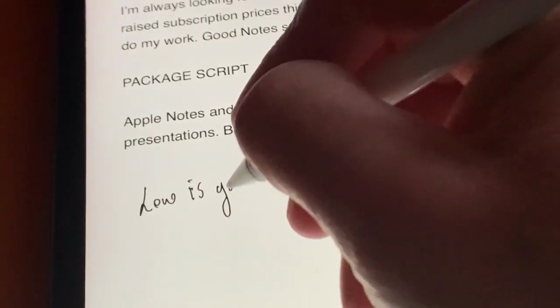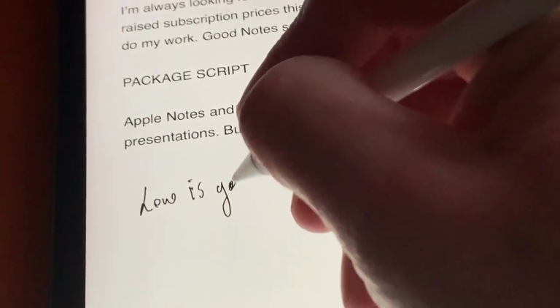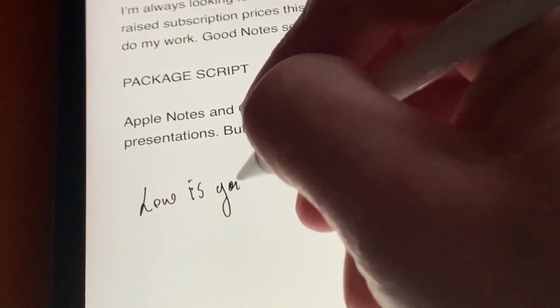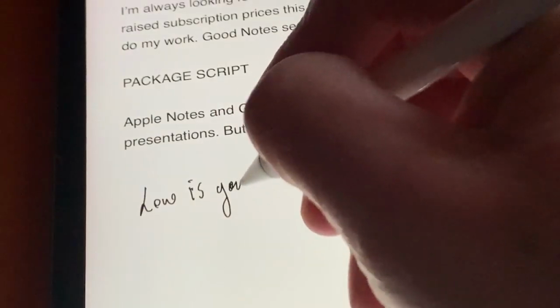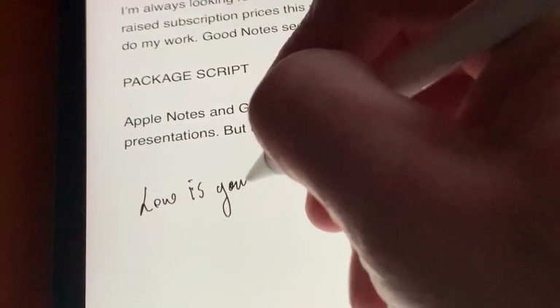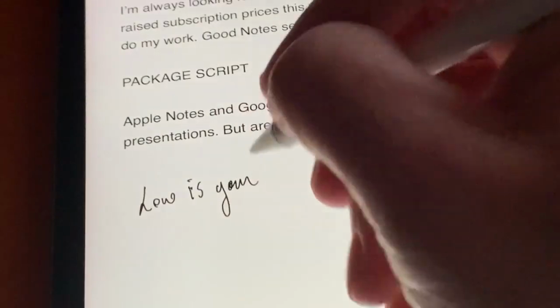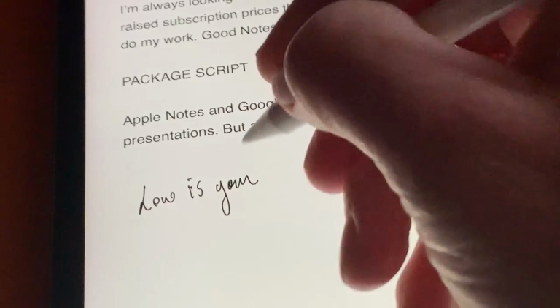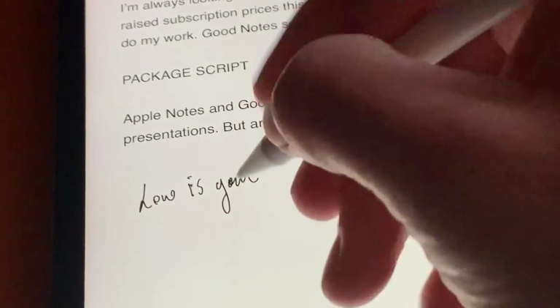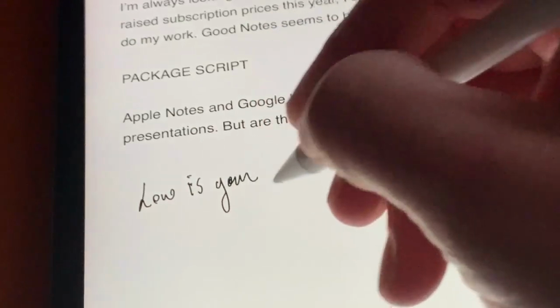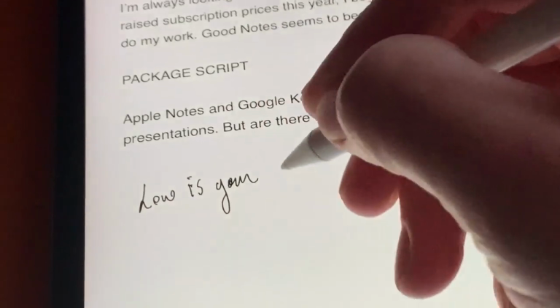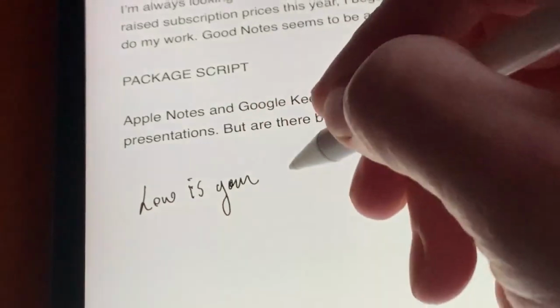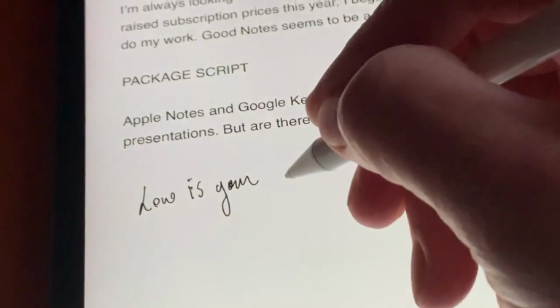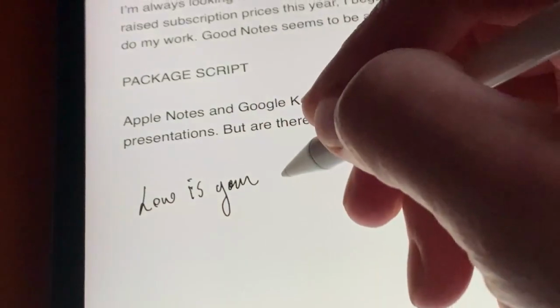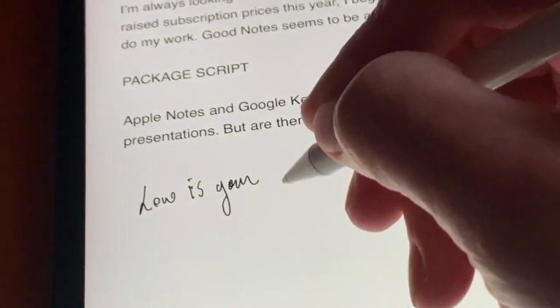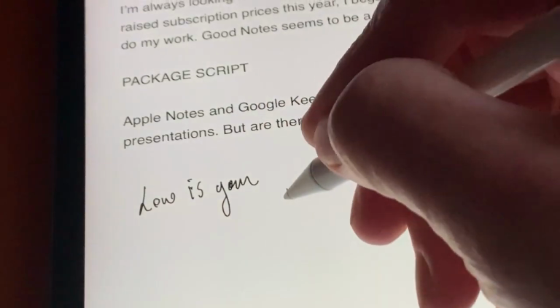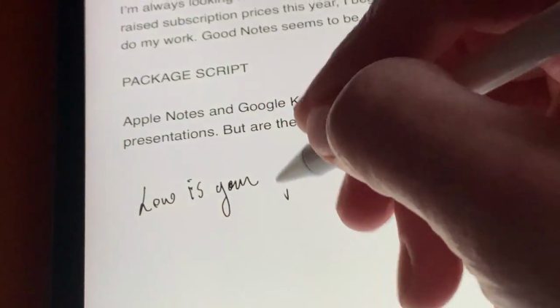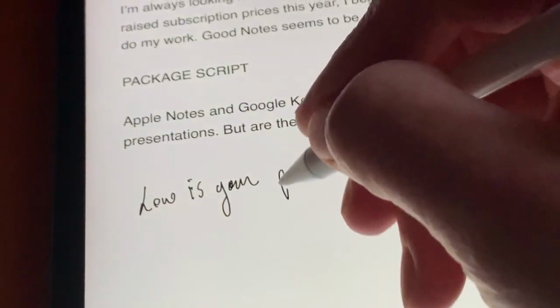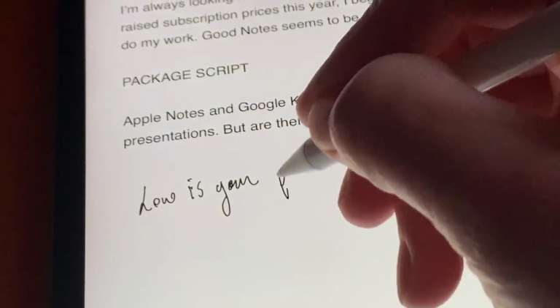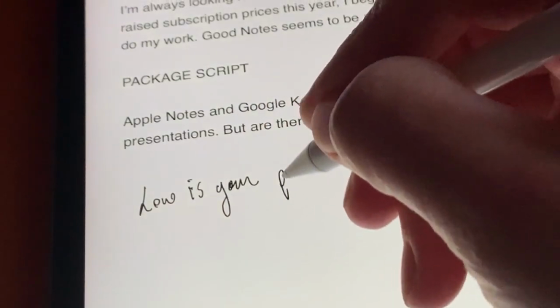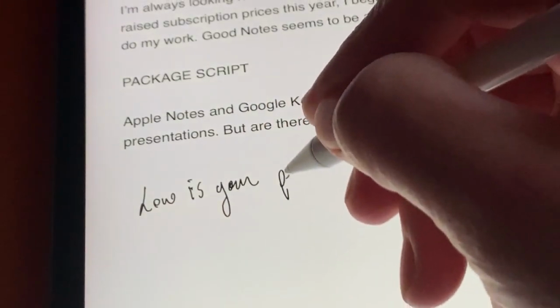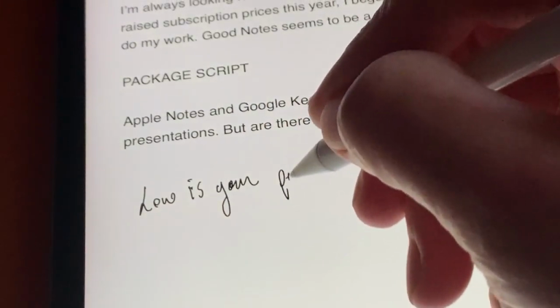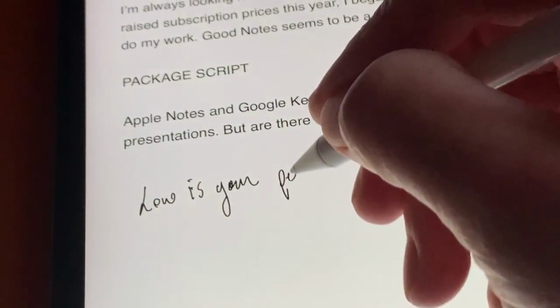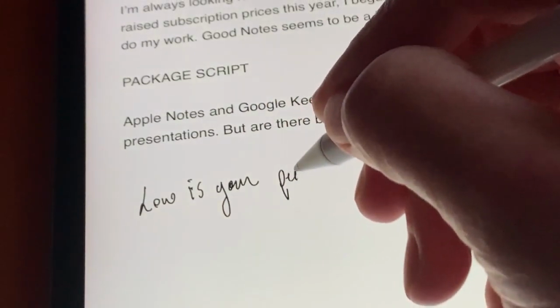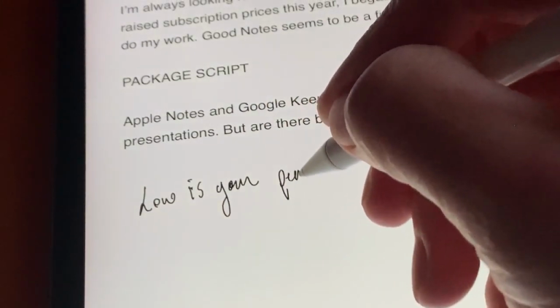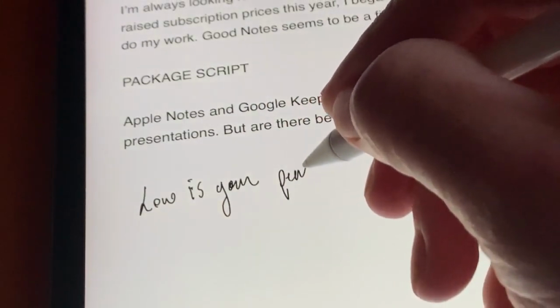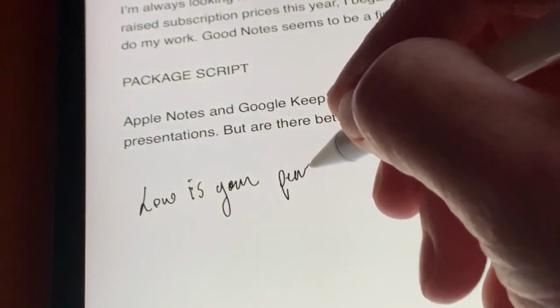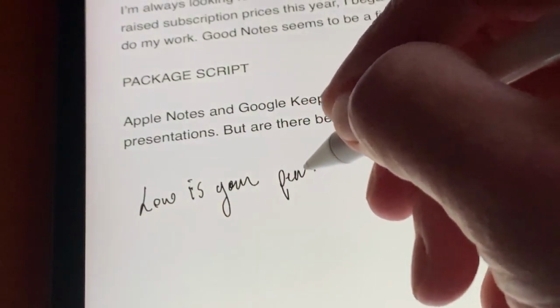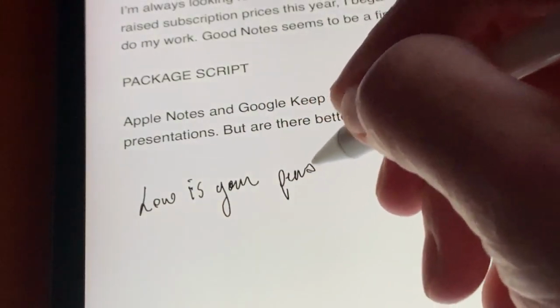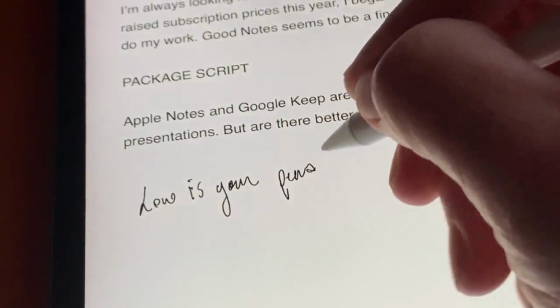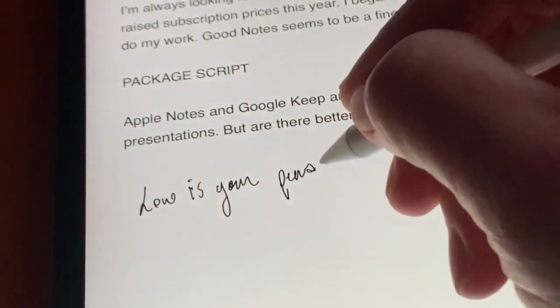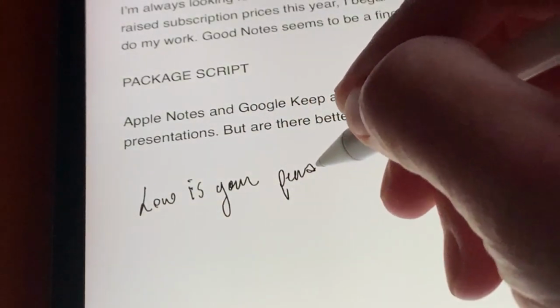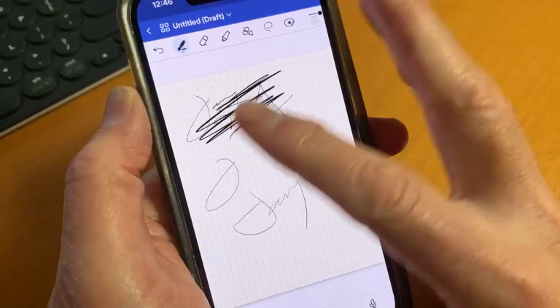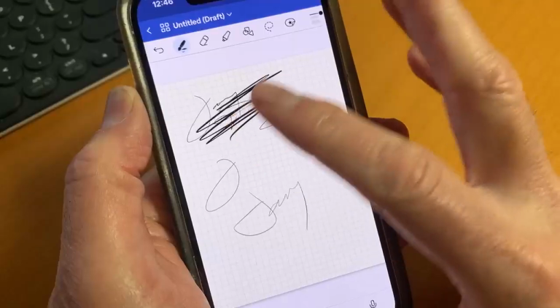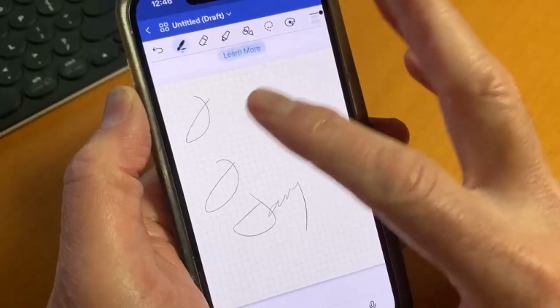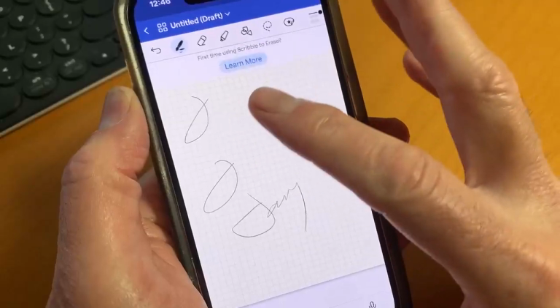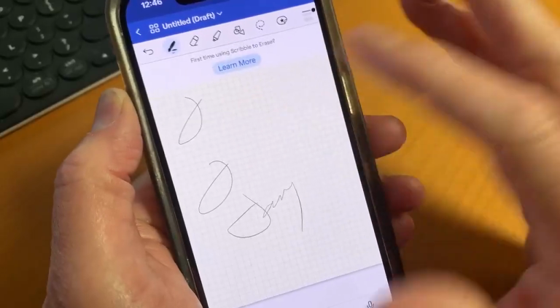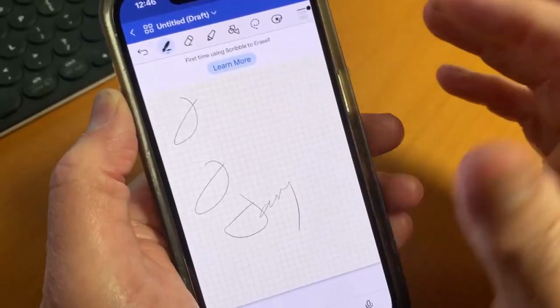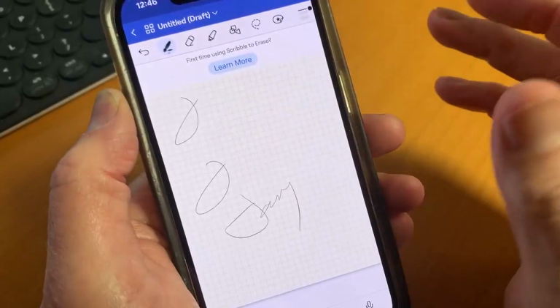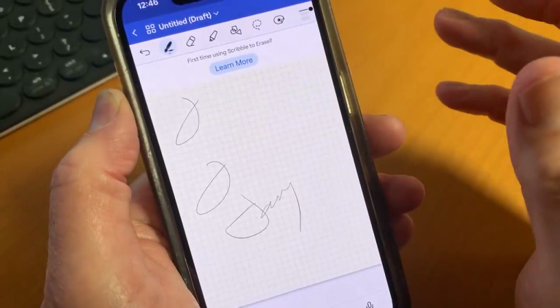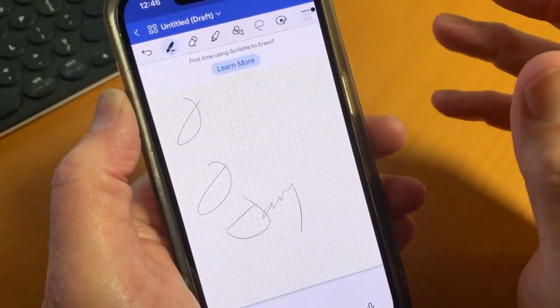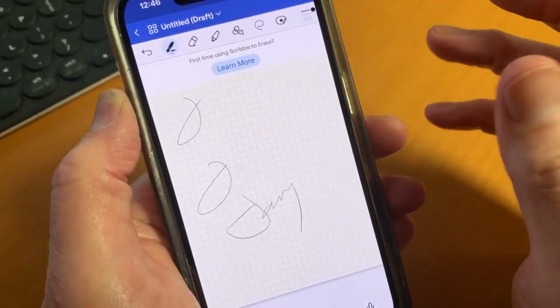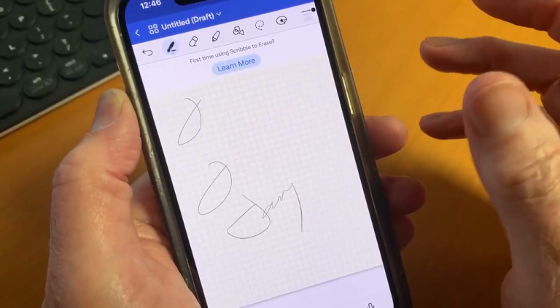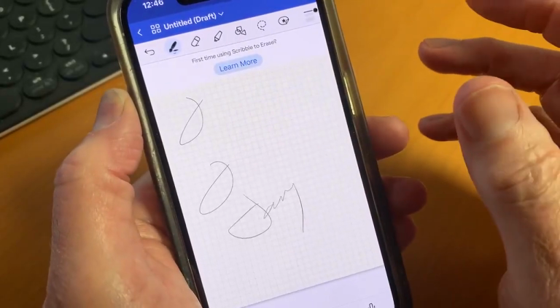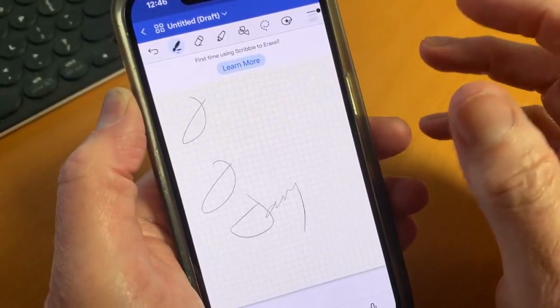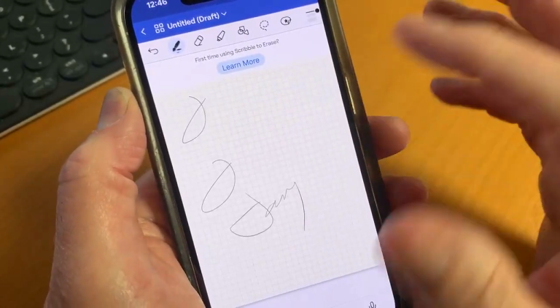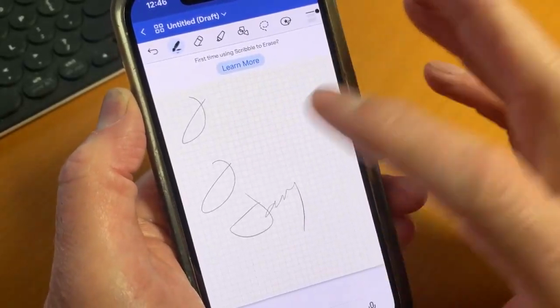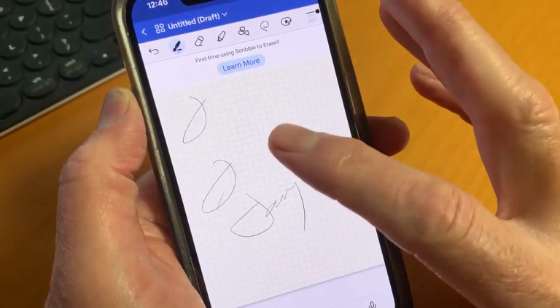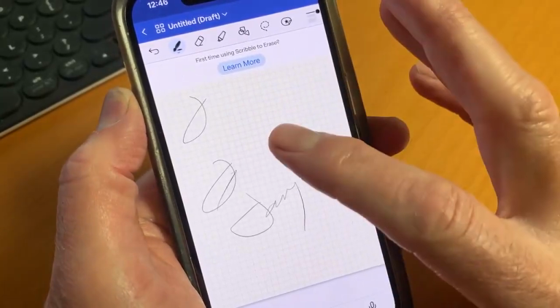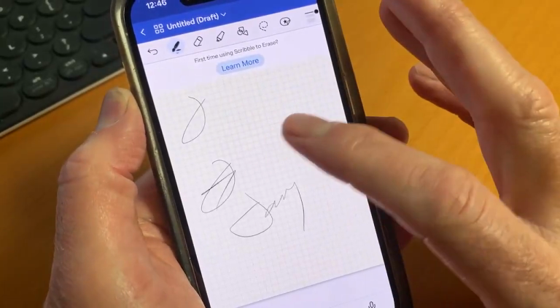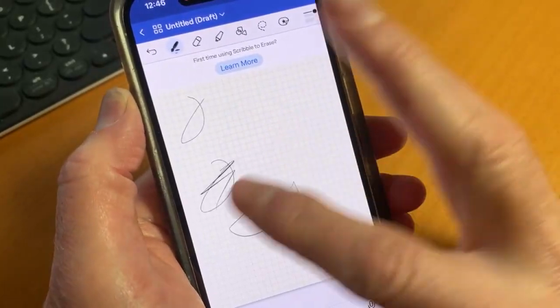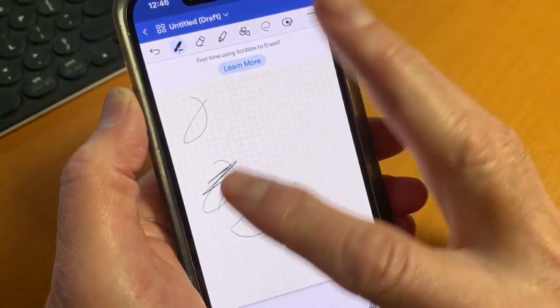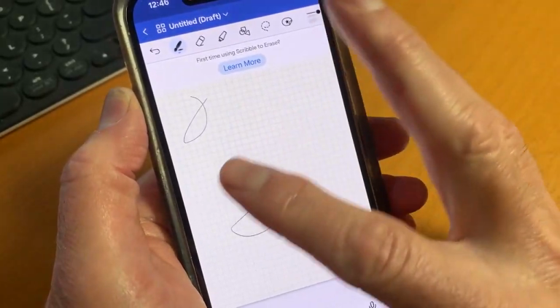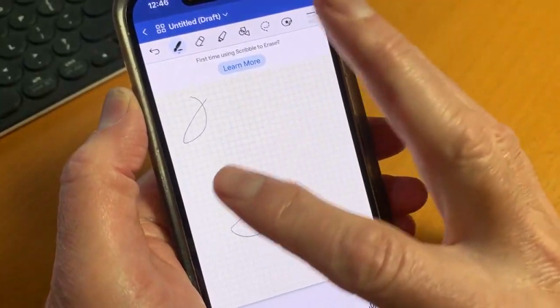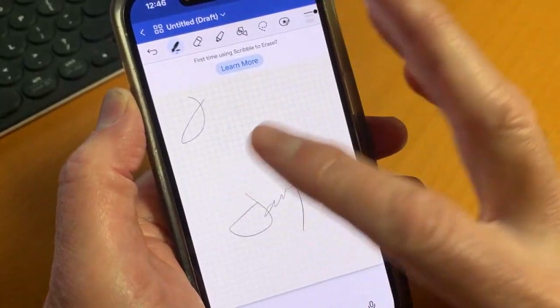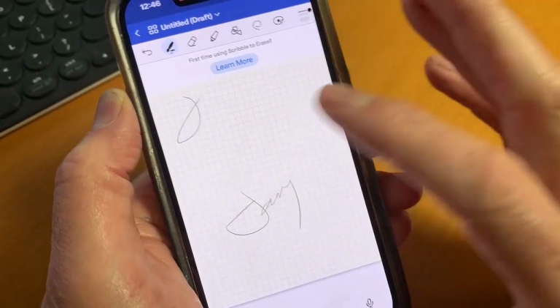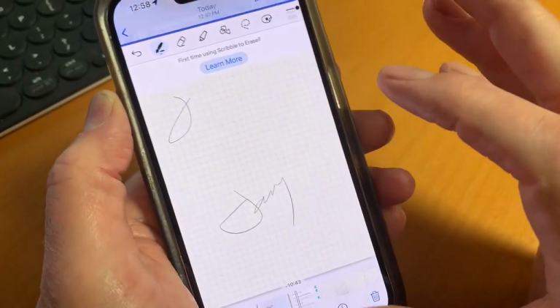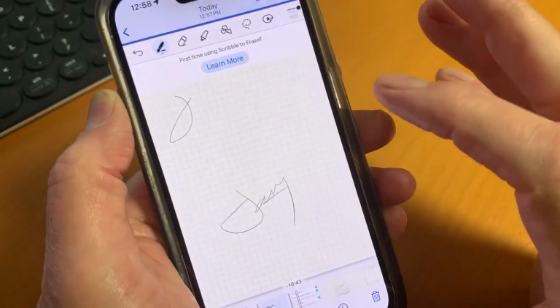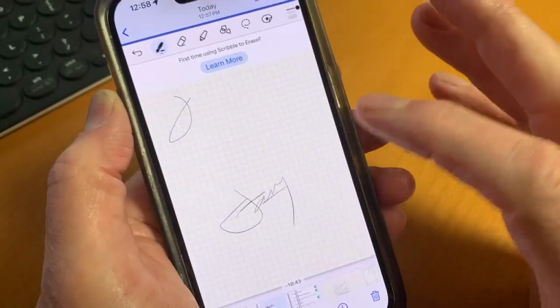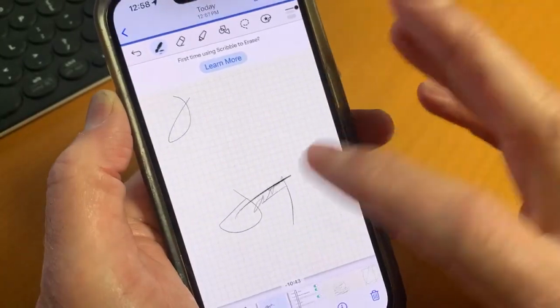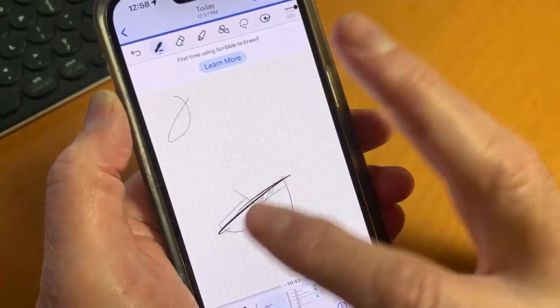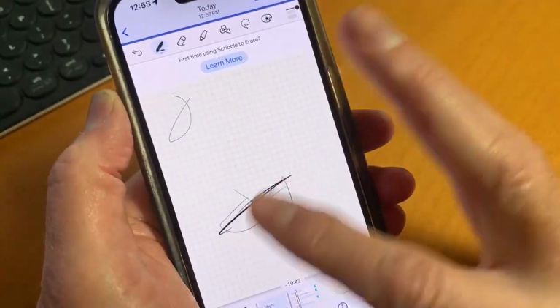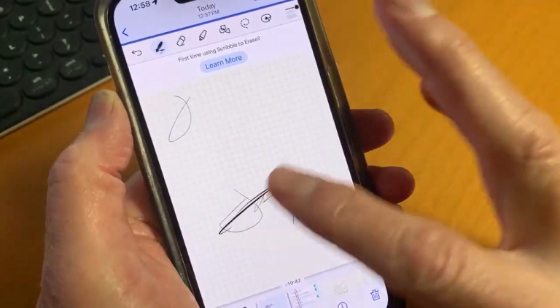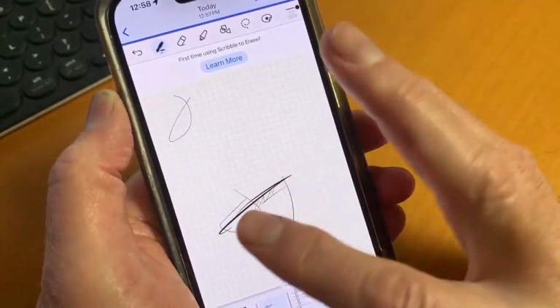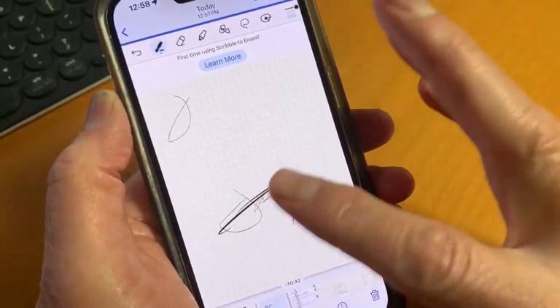For example, if taking notes by hand and you make a mistake, there's no need to switch to the eraser — just scratch it out and it disappears.